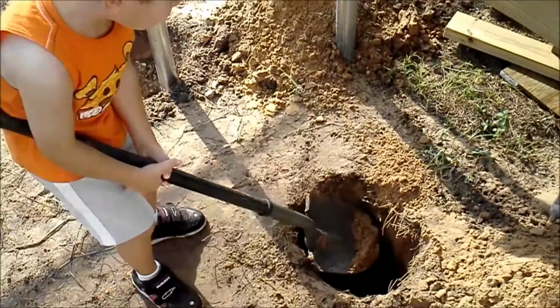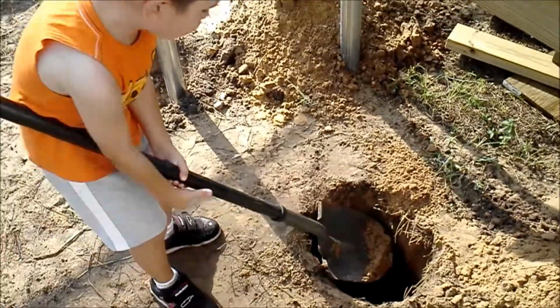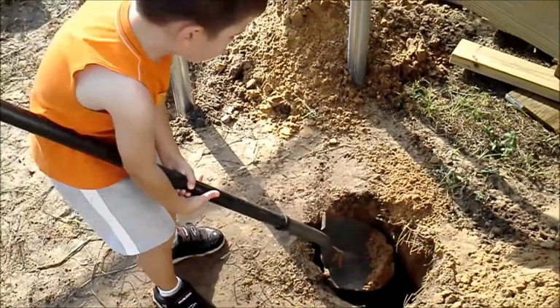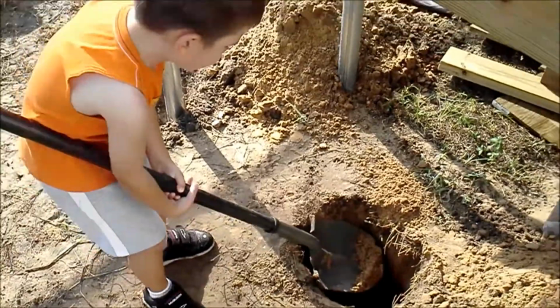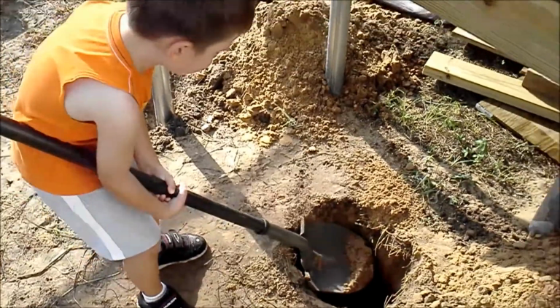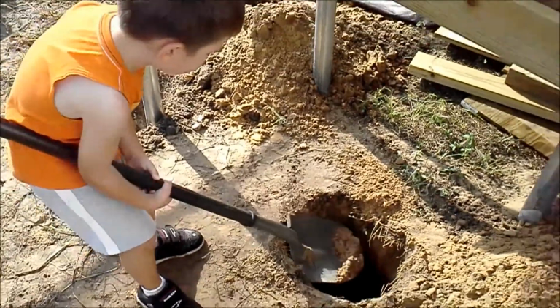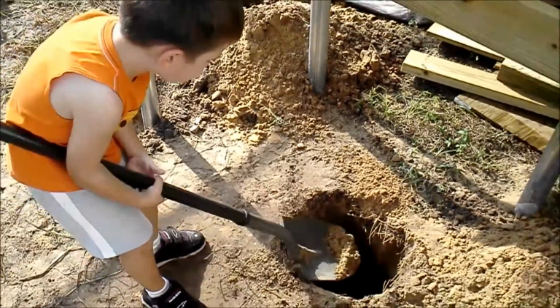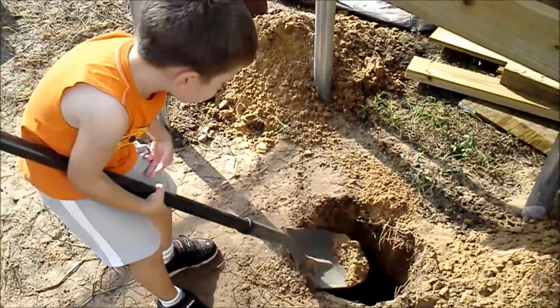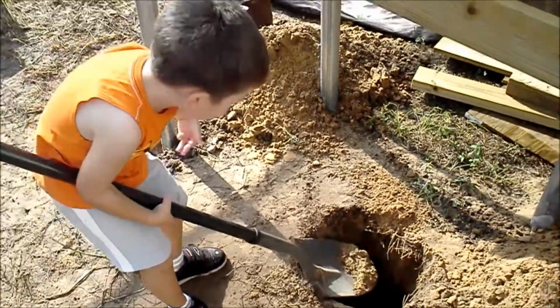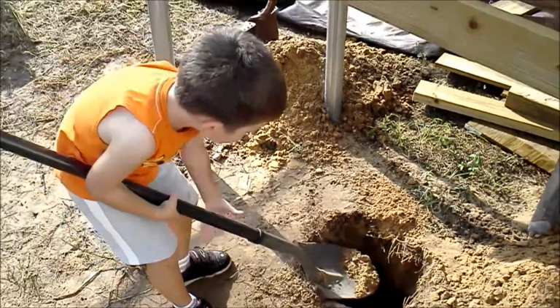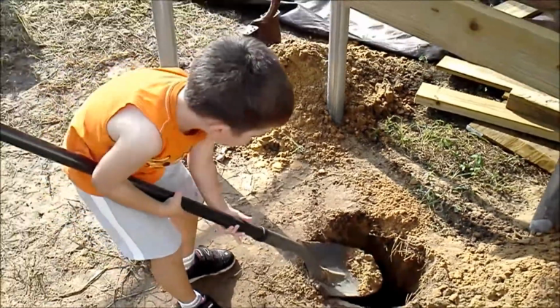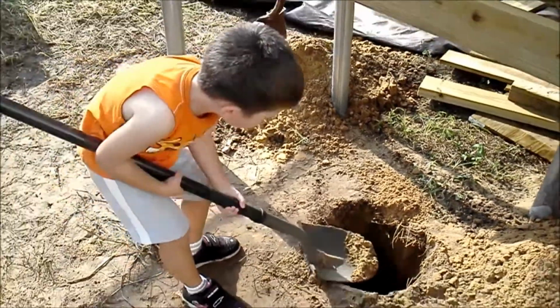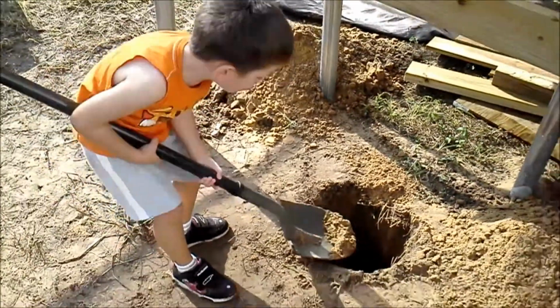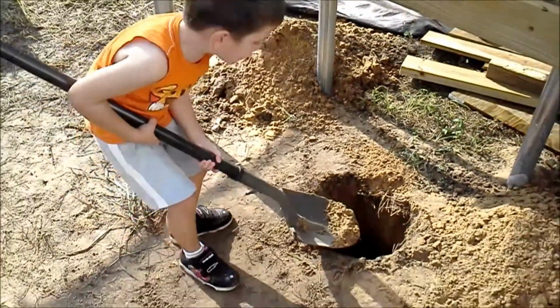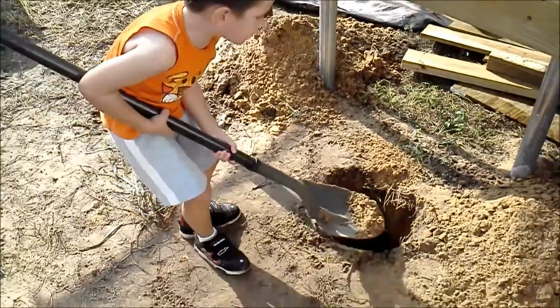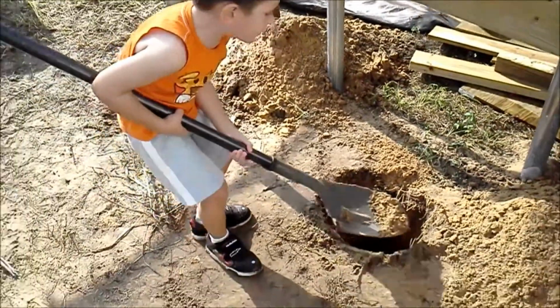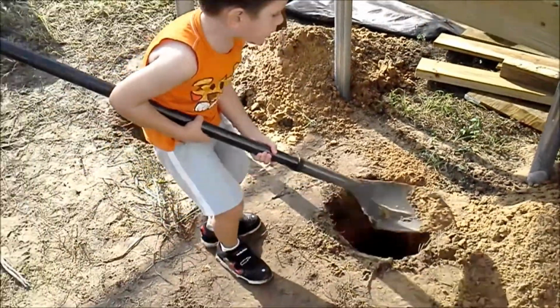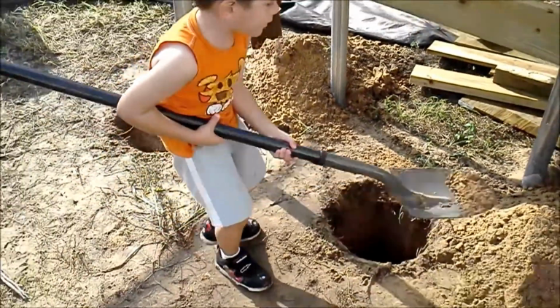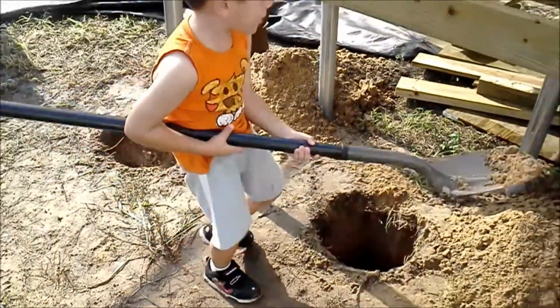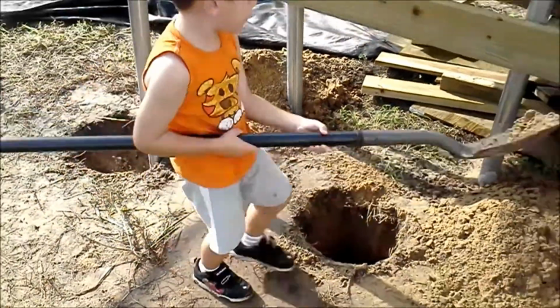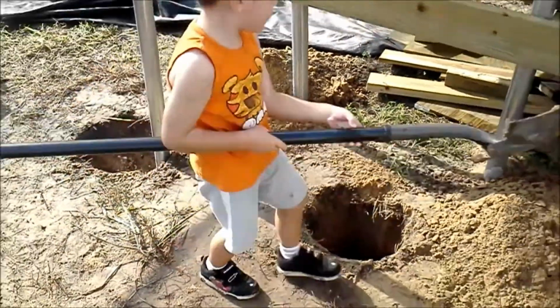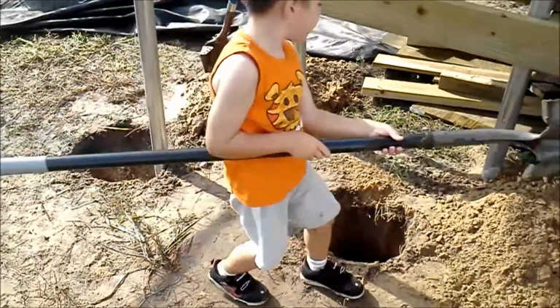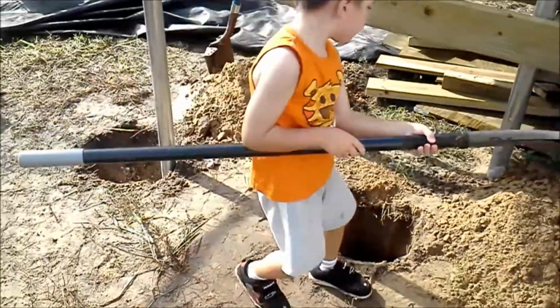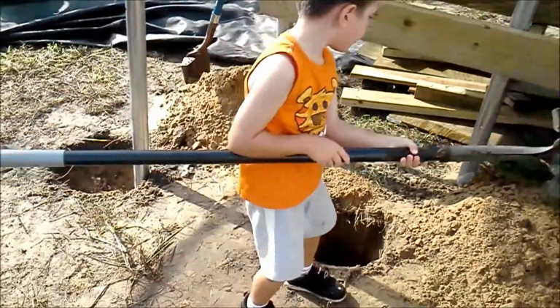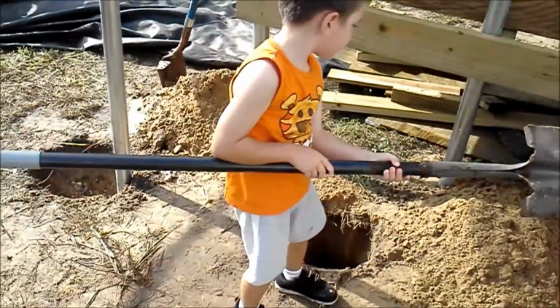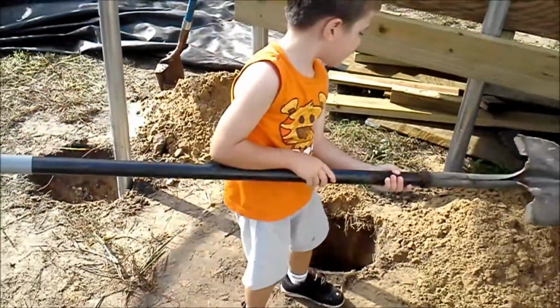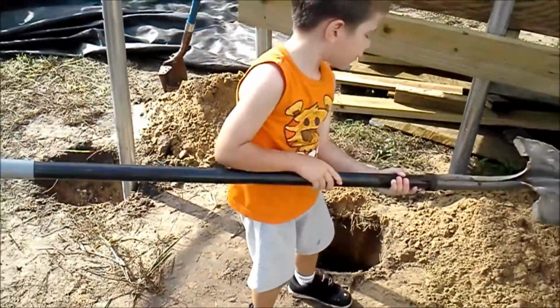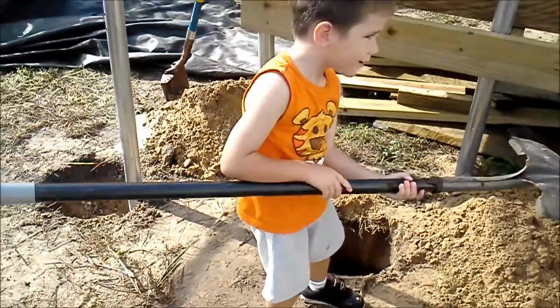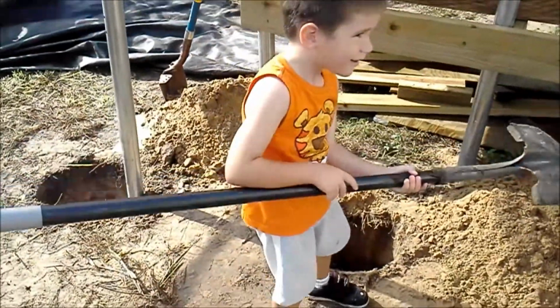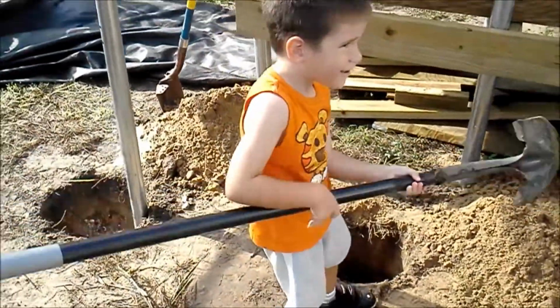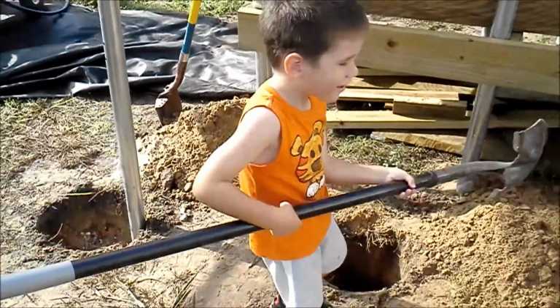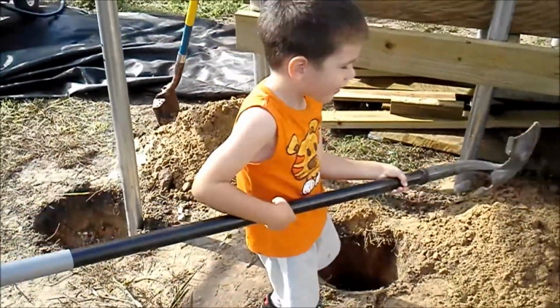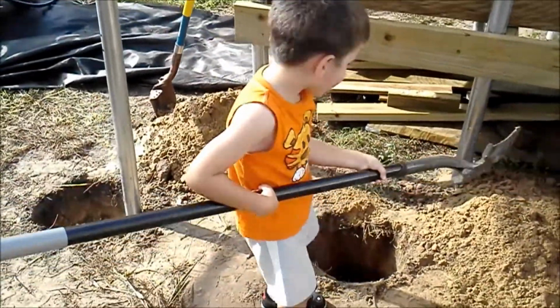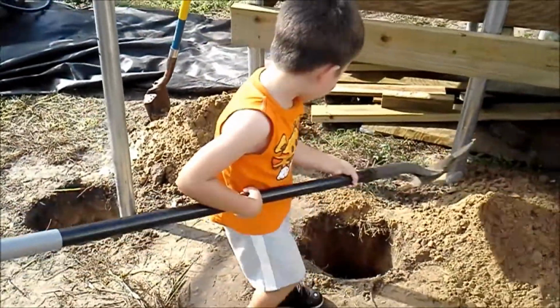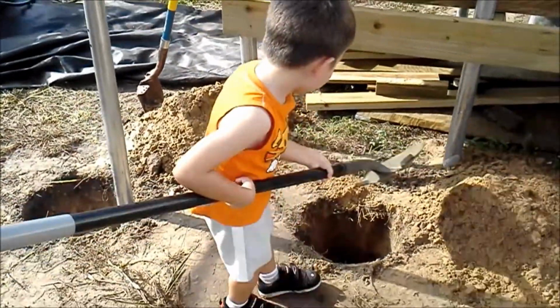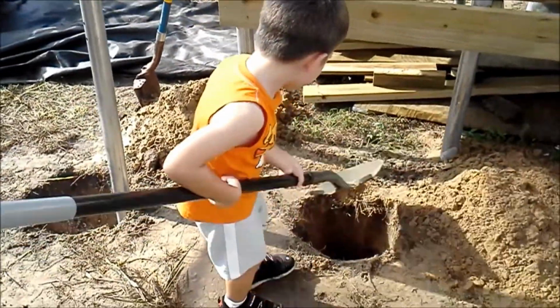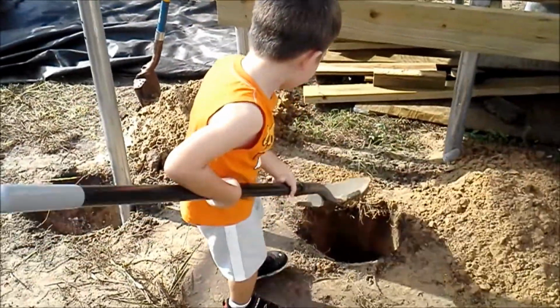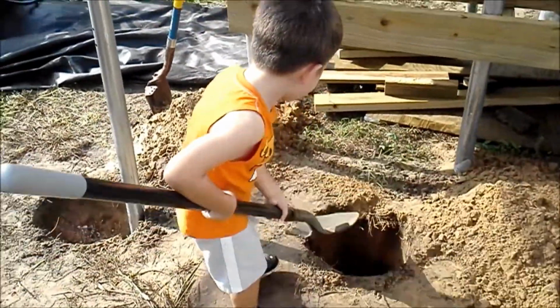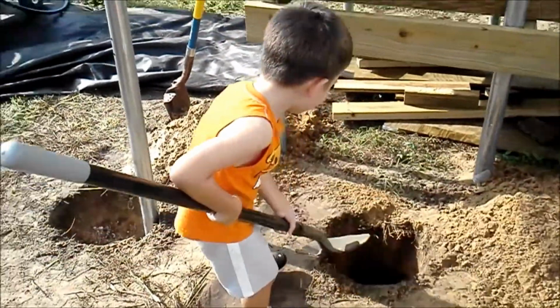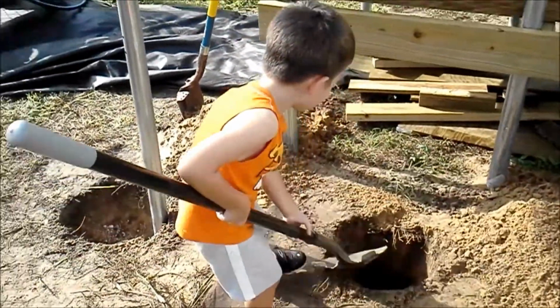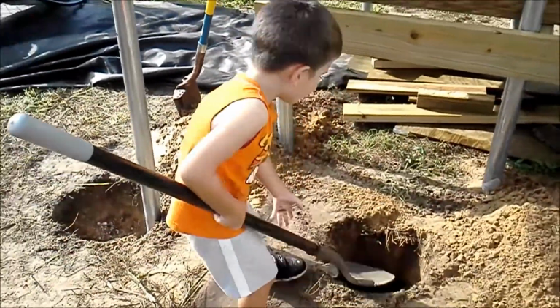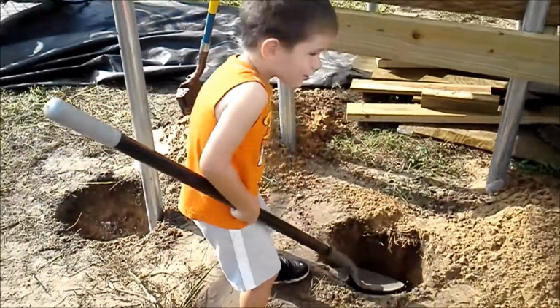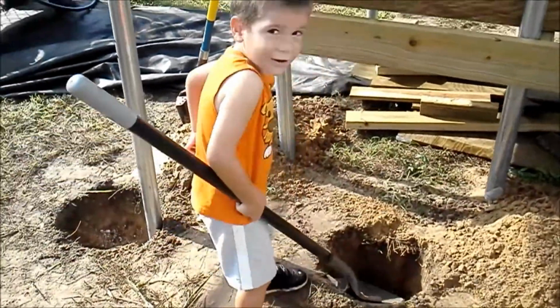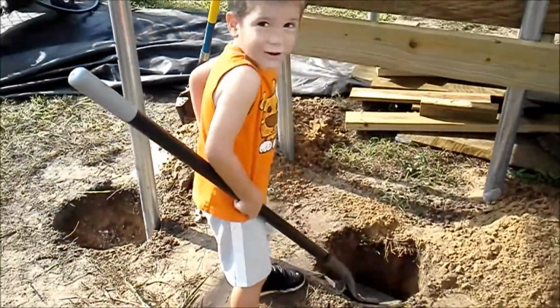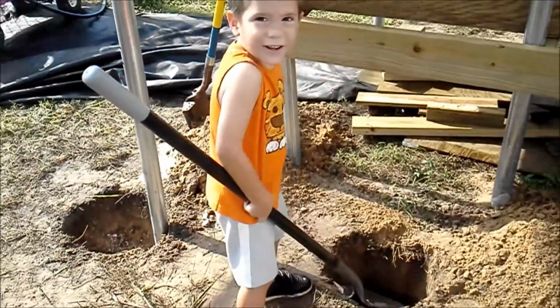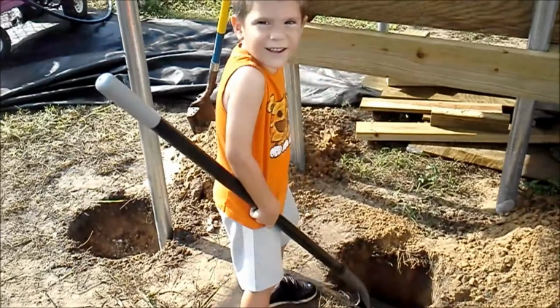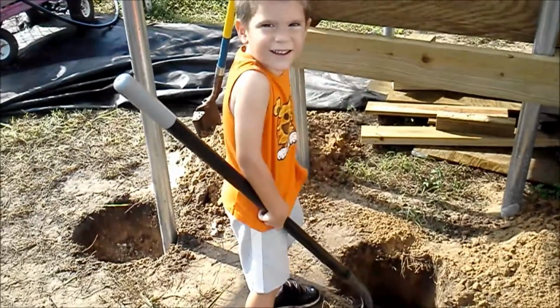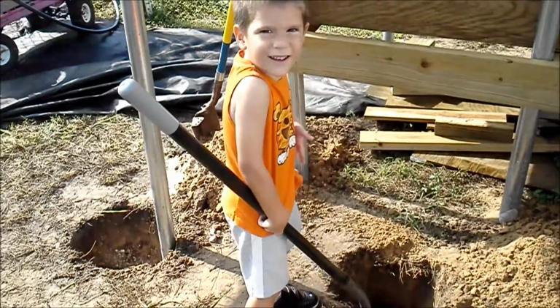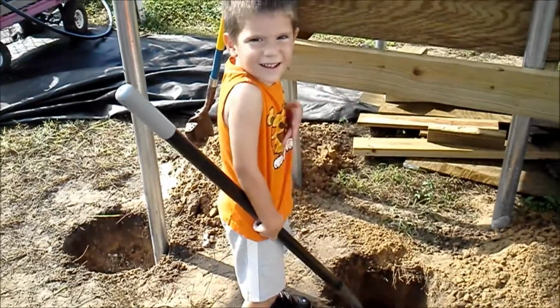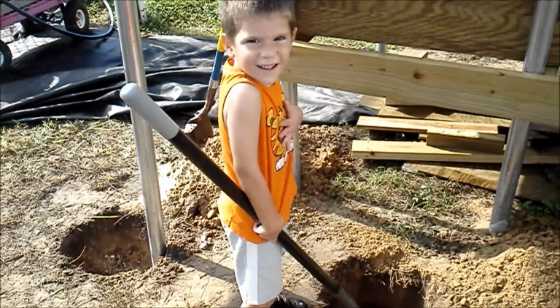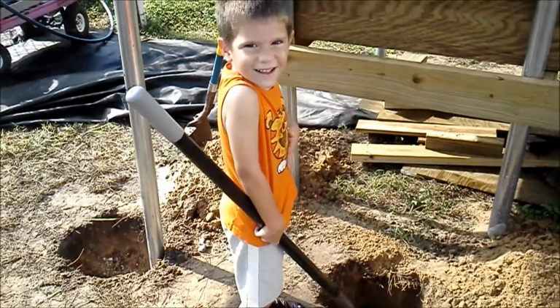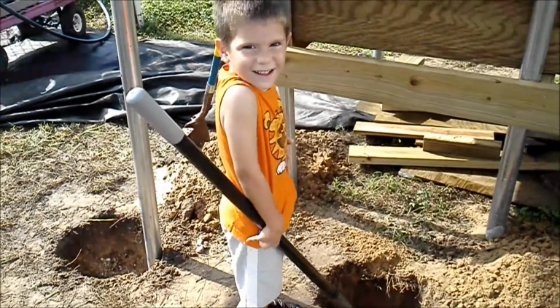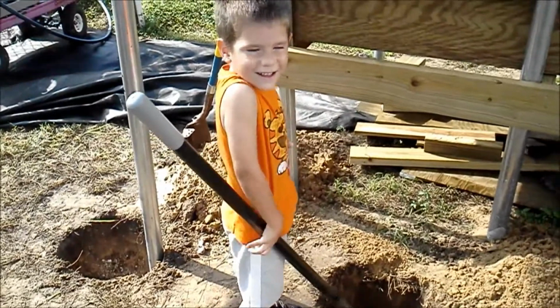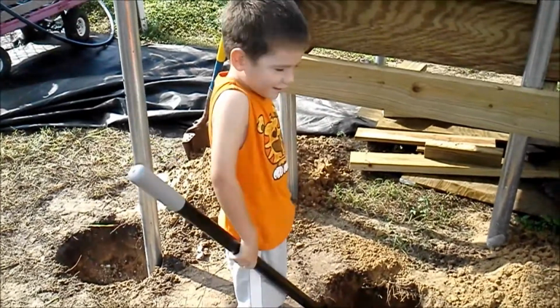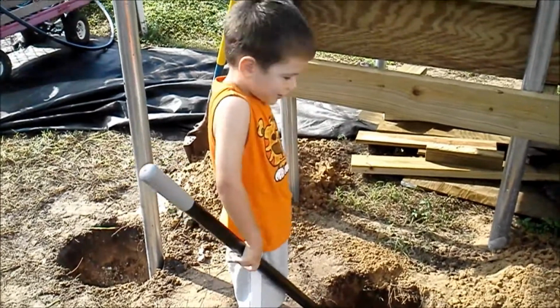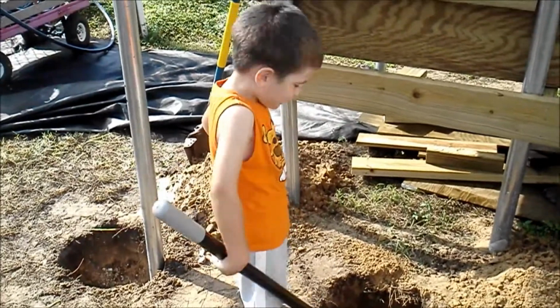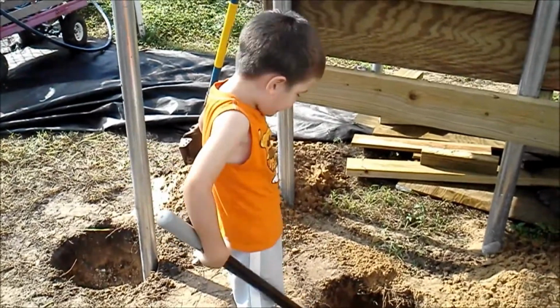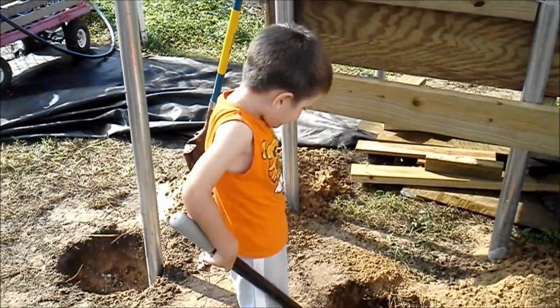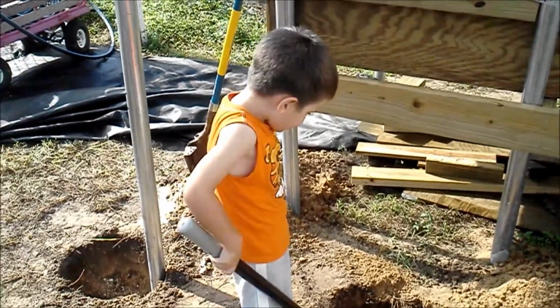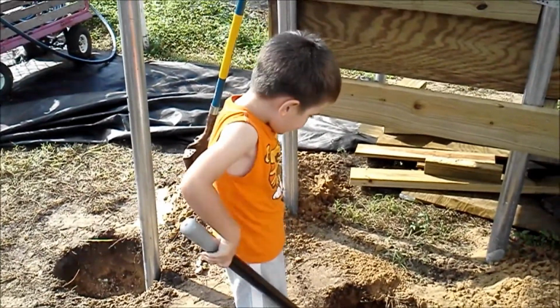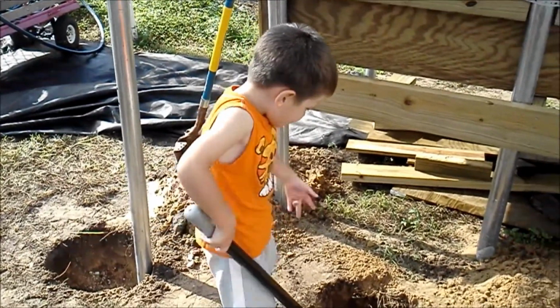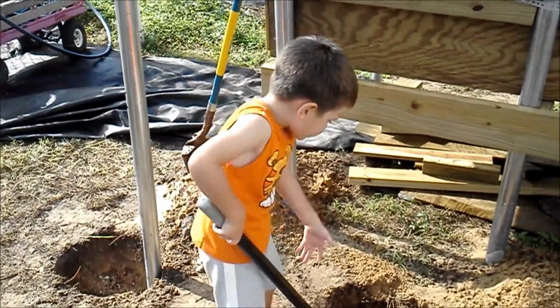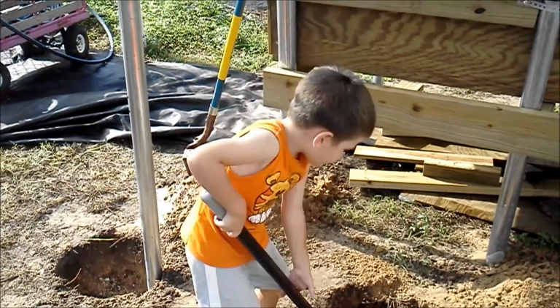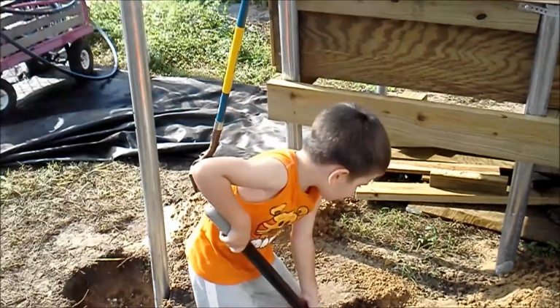This will show that anybody at any age can do this. Matthew, how are you doing? Good. Doing good? Alright.